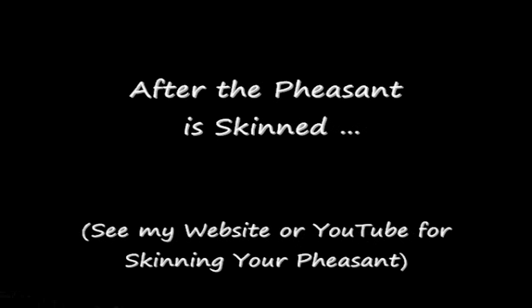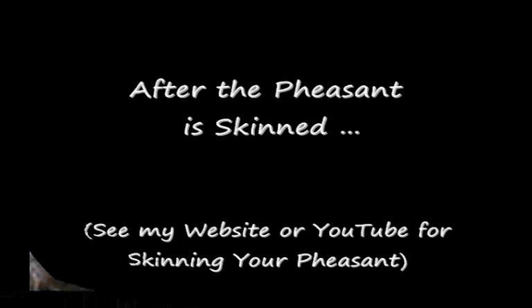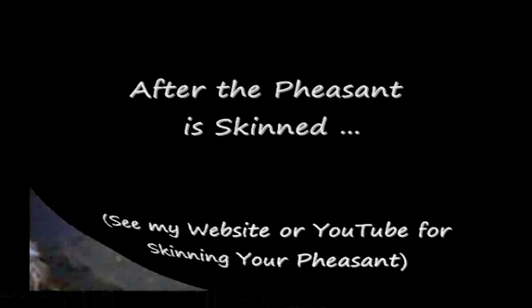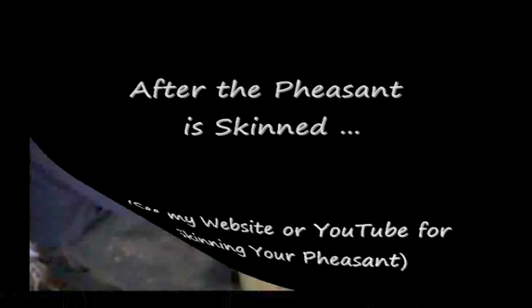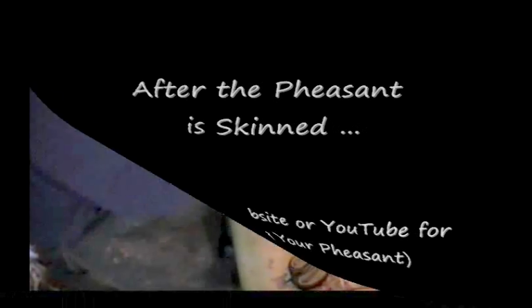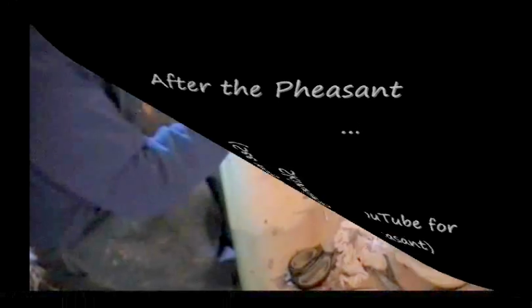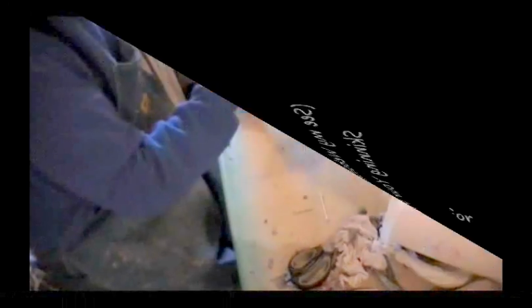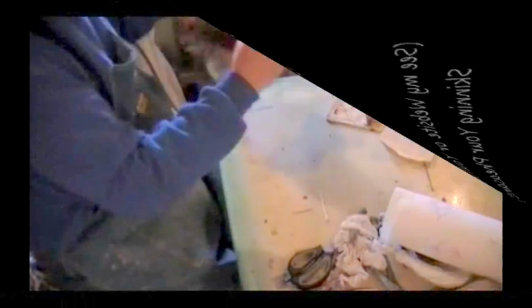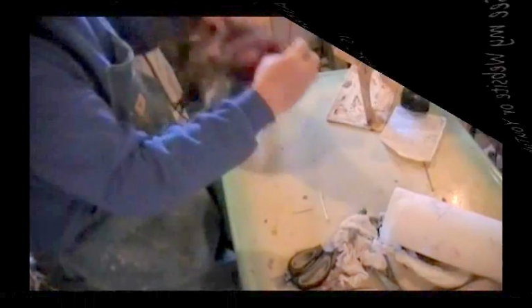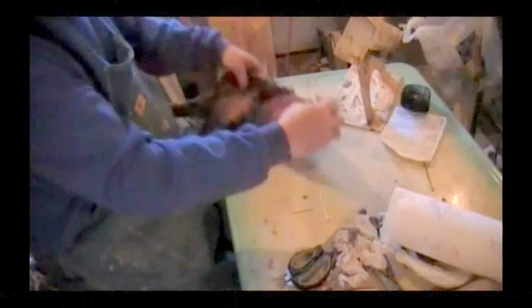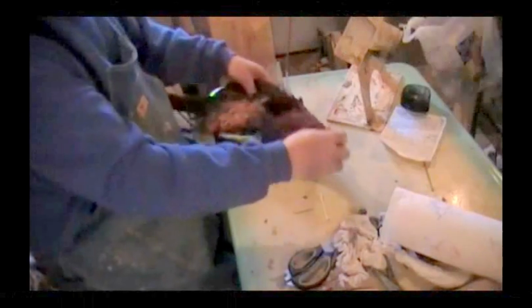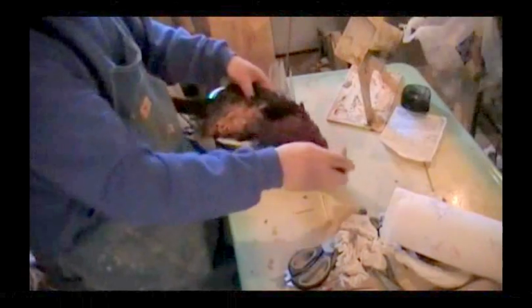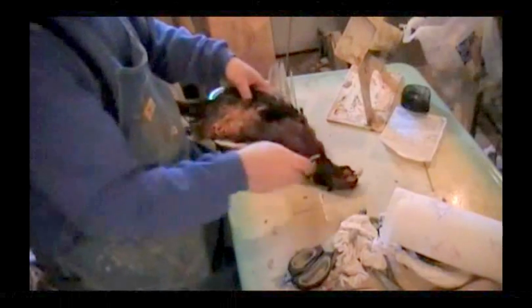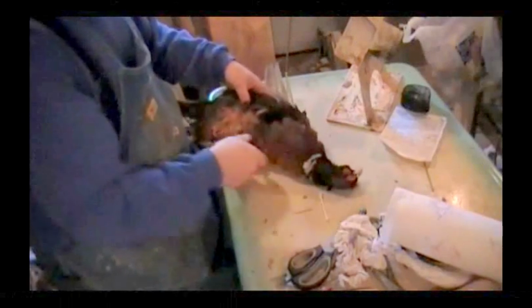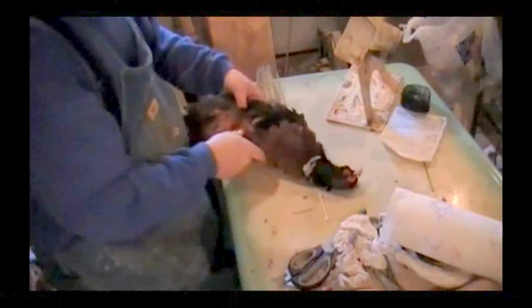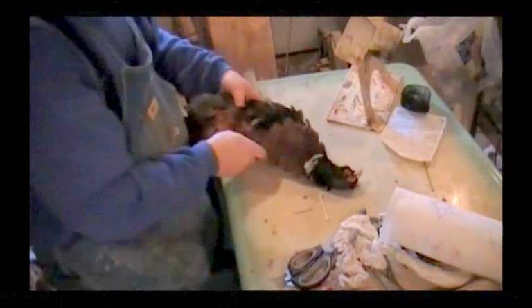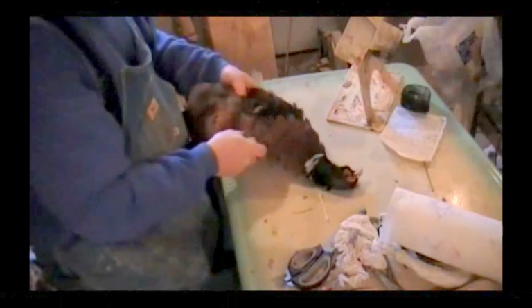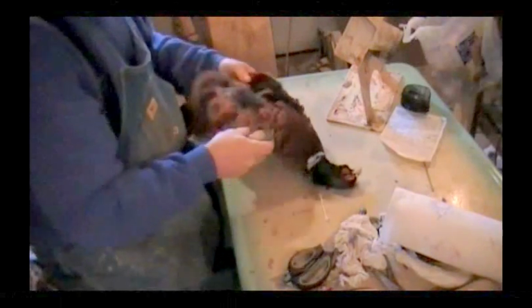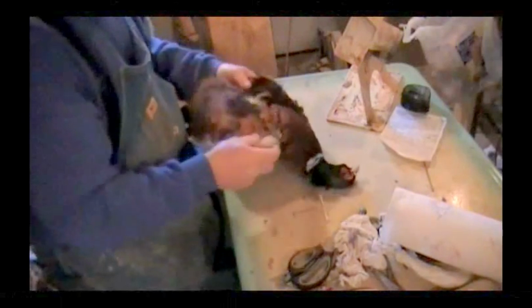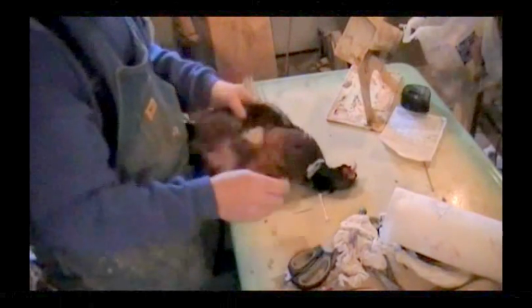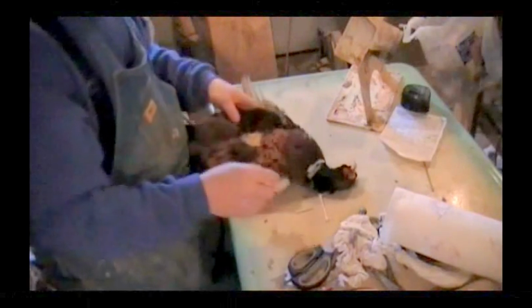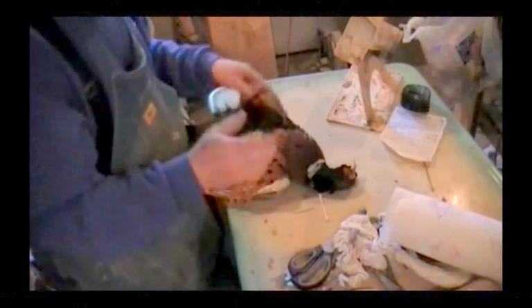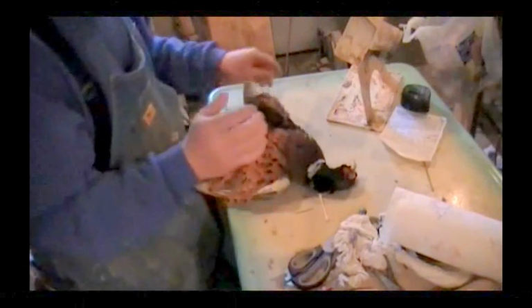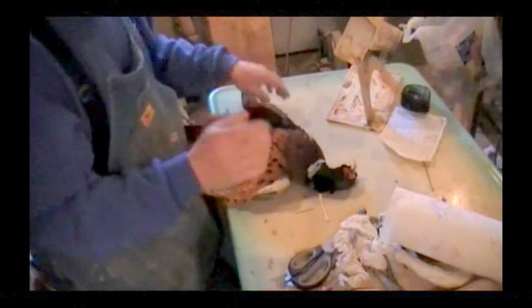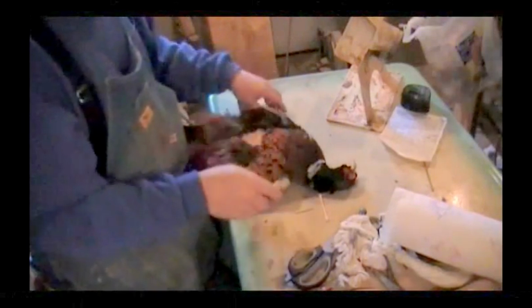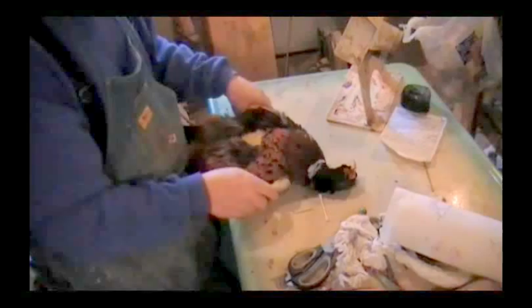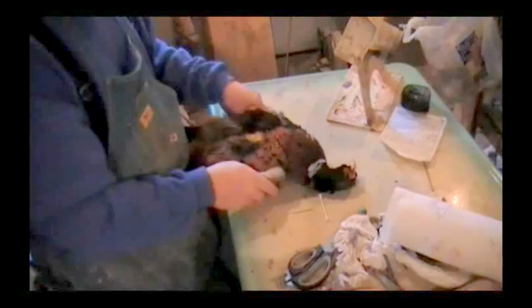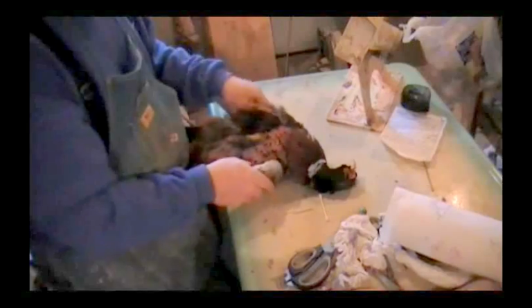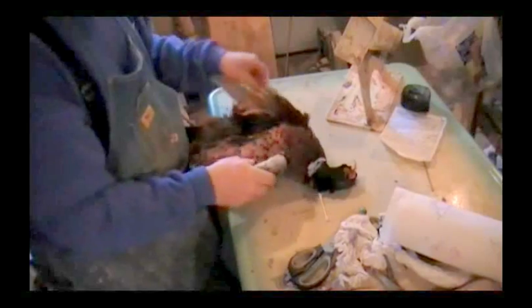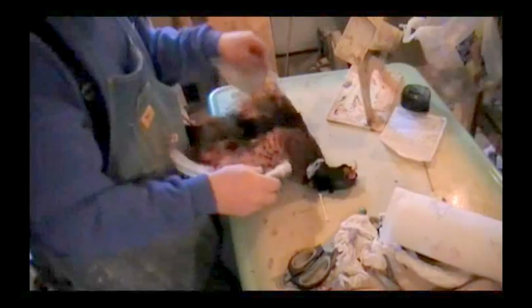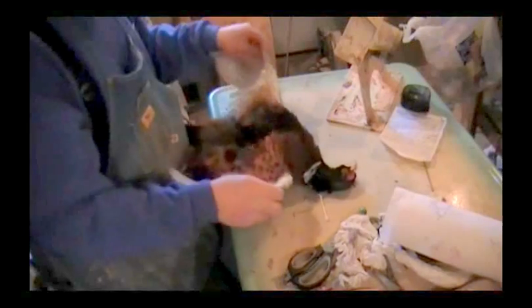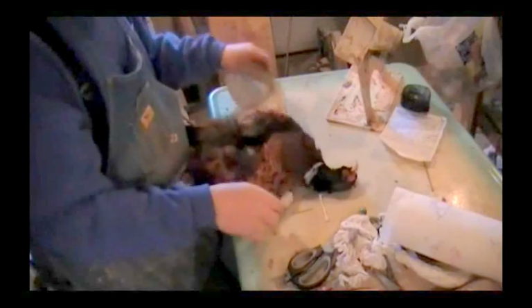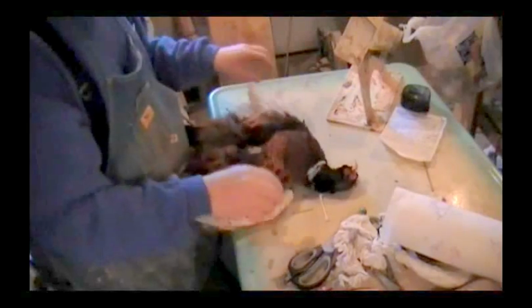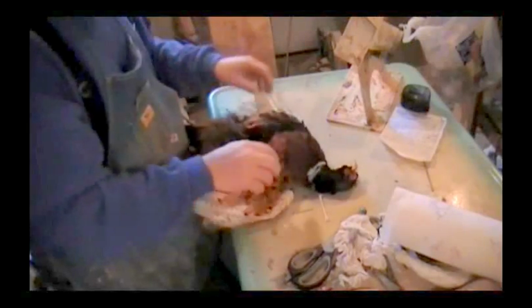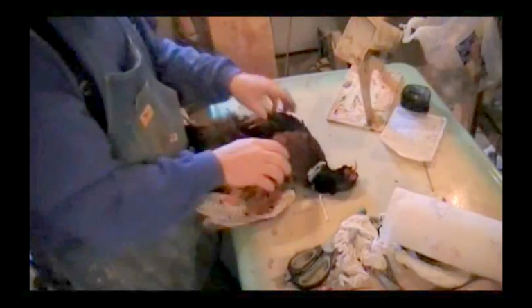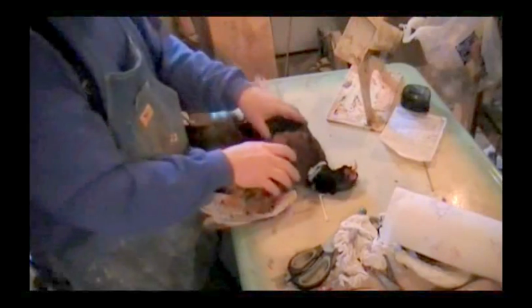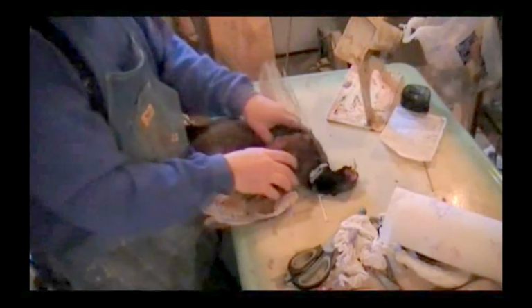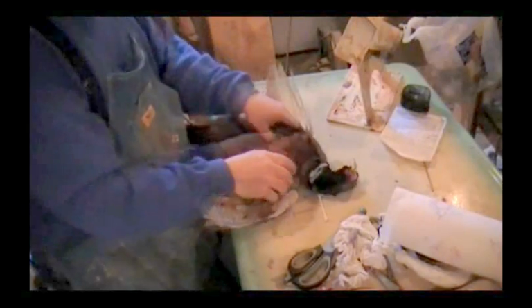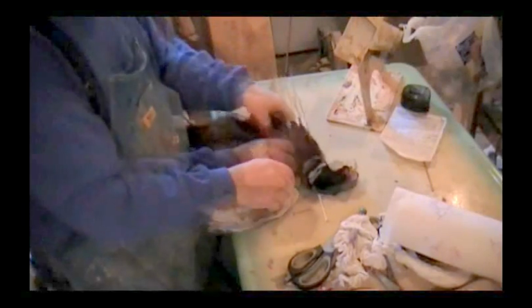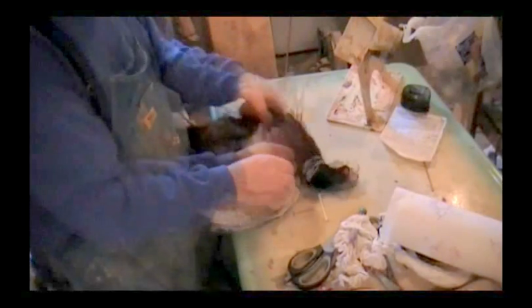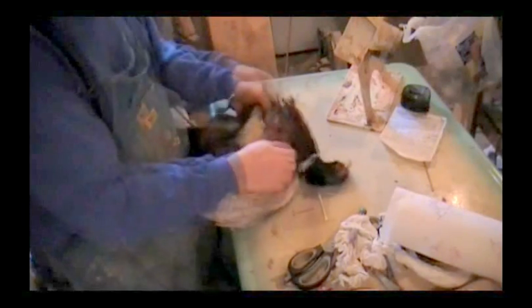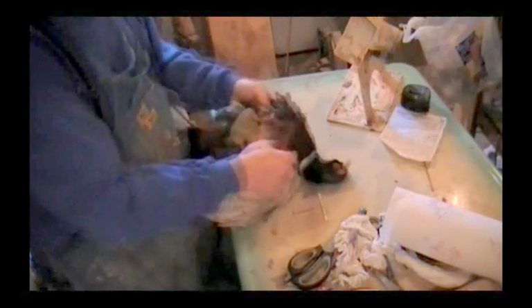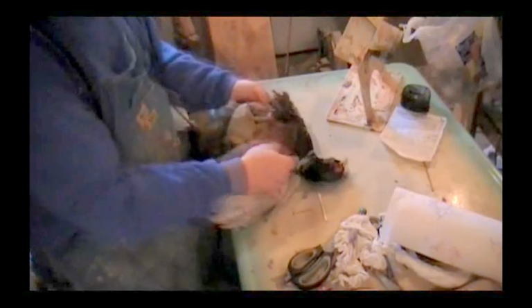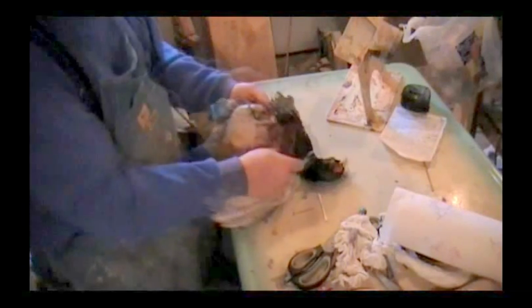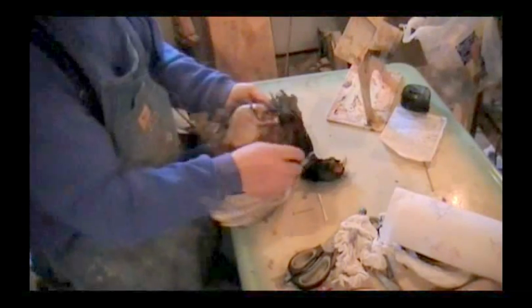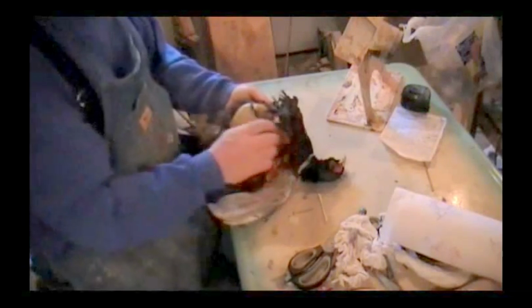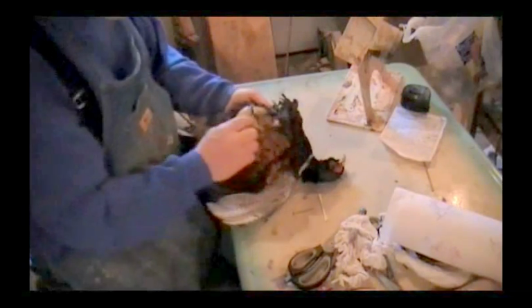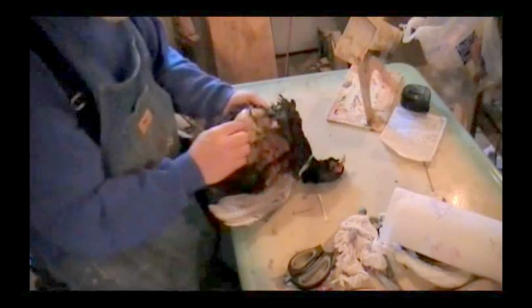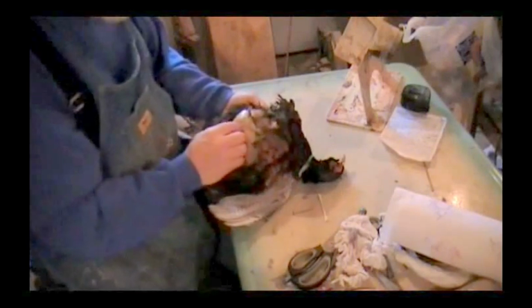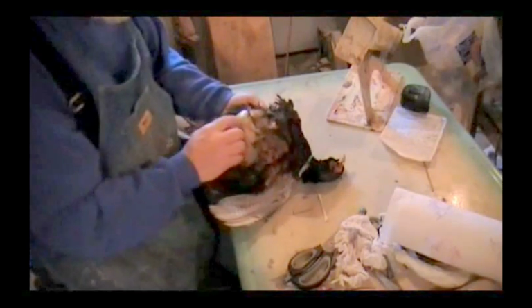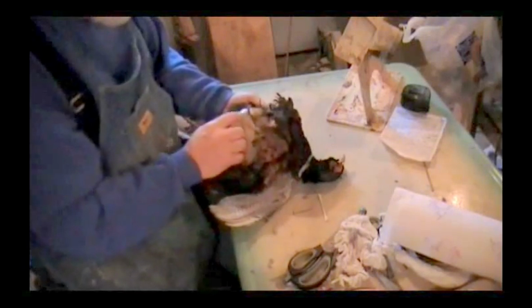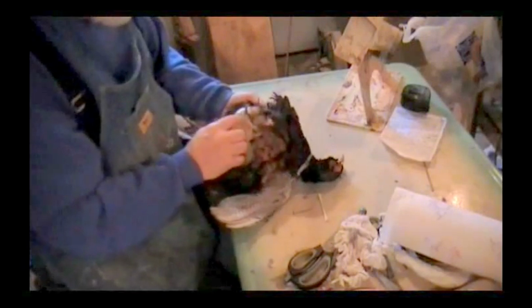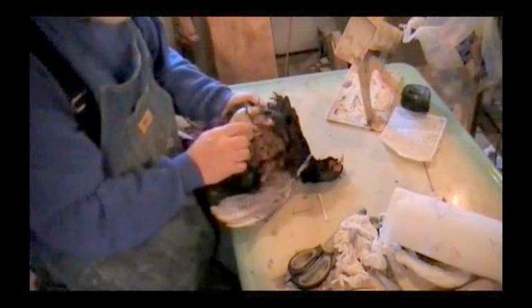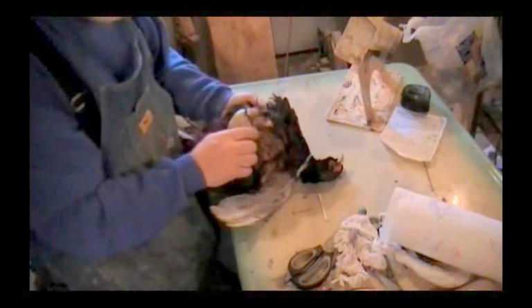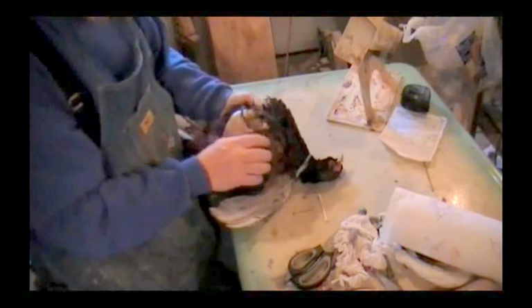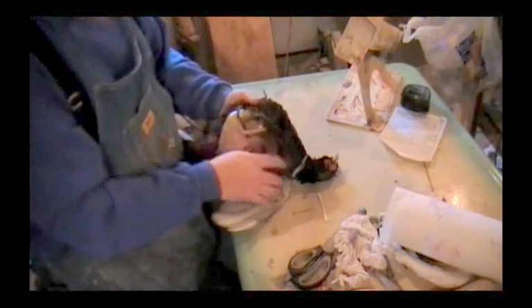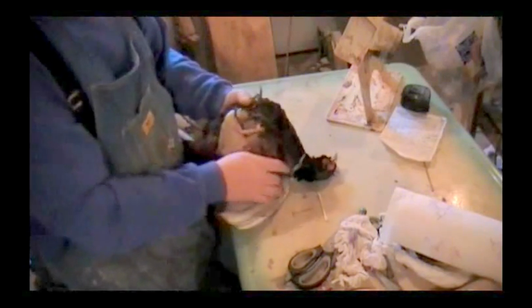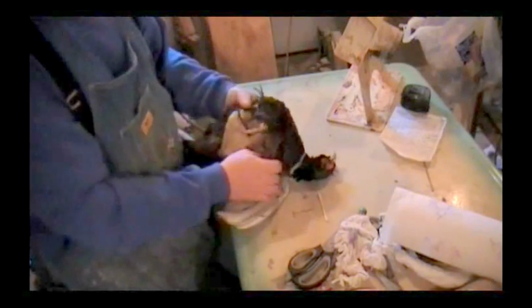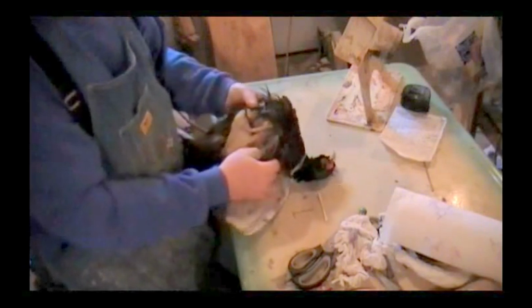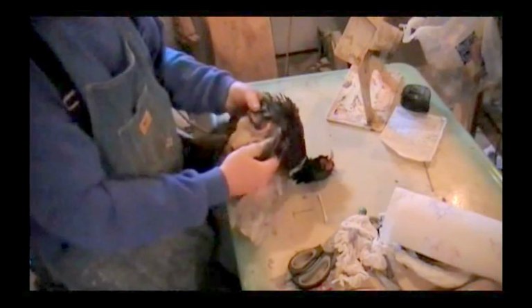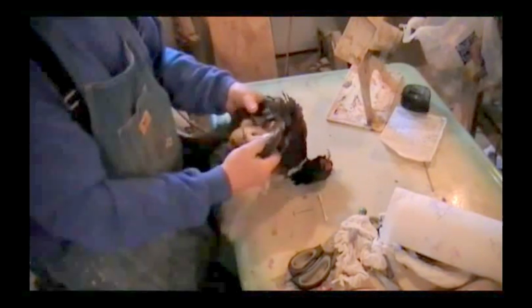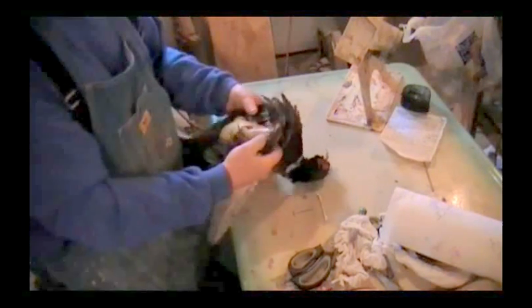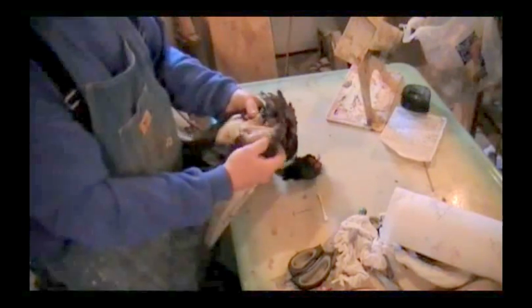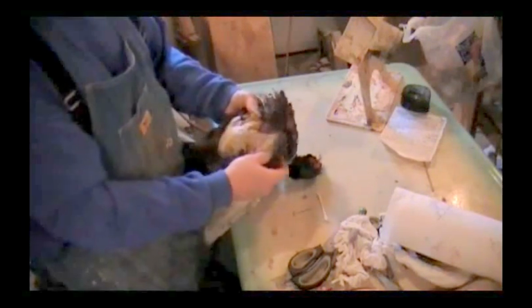I've got the pheasant skinned out. We know how to do it — bird skinned out. What we've got to do is look at this fat and meat on the inside now.